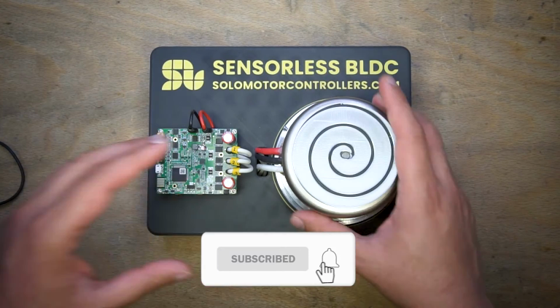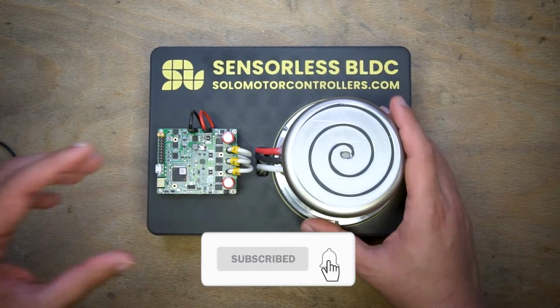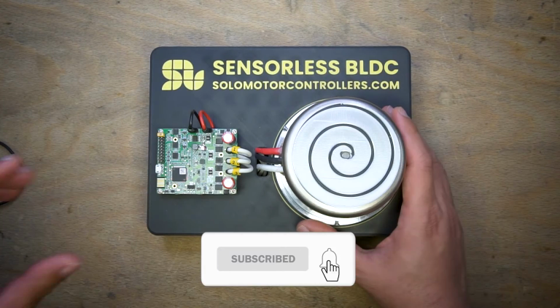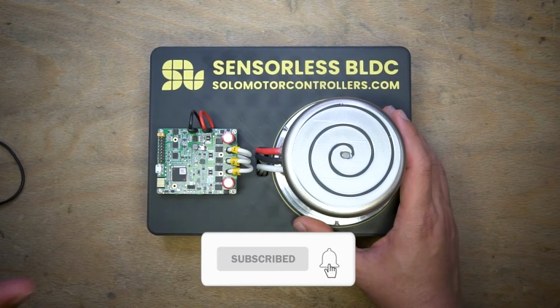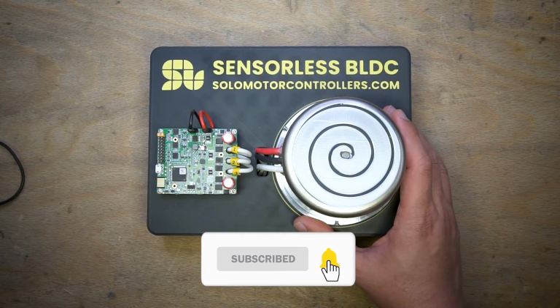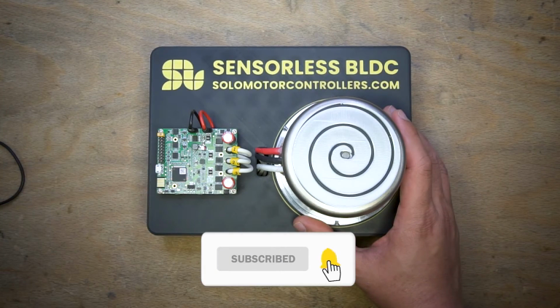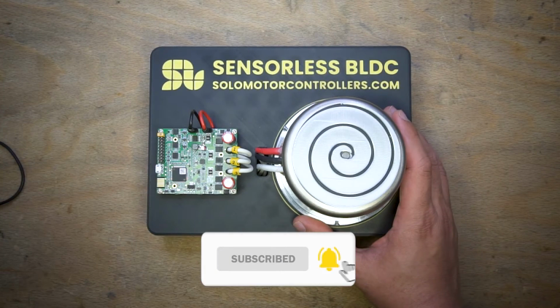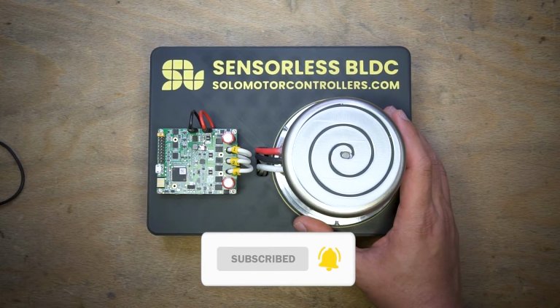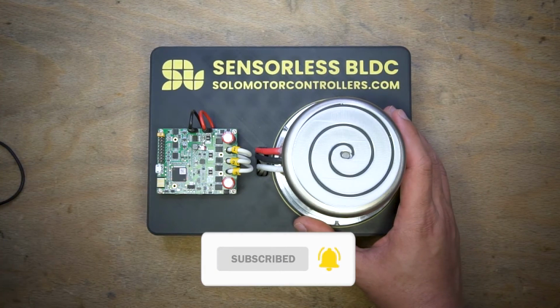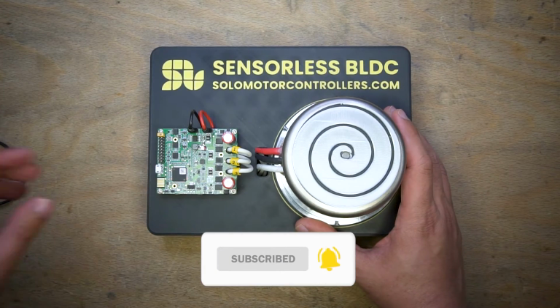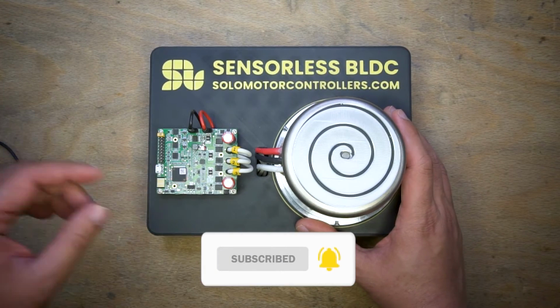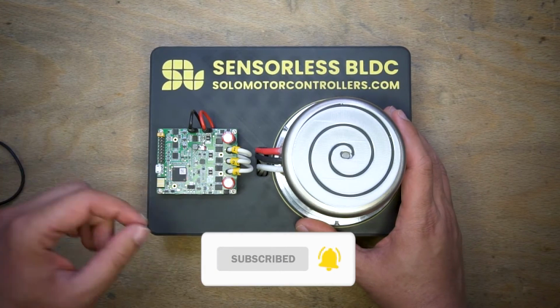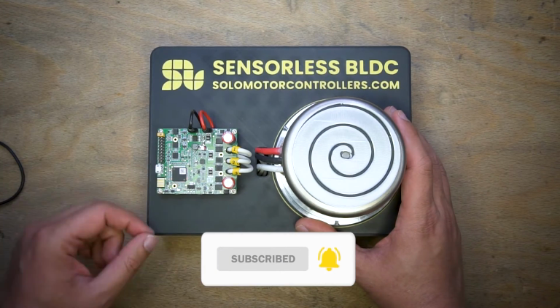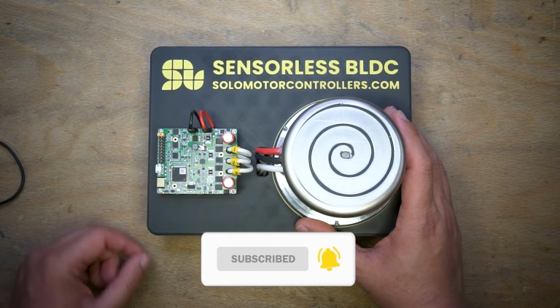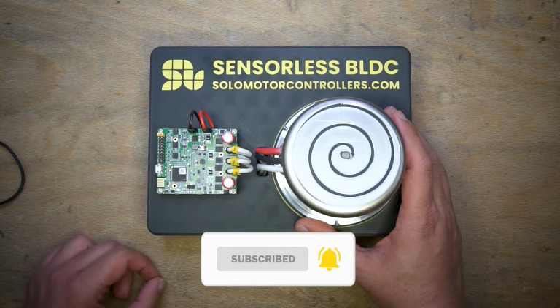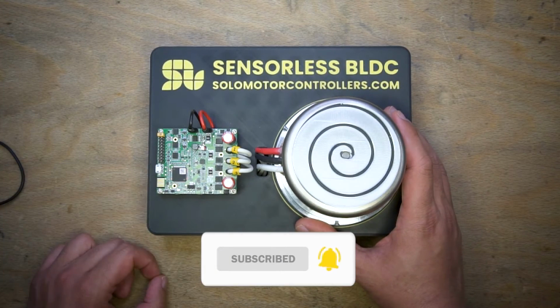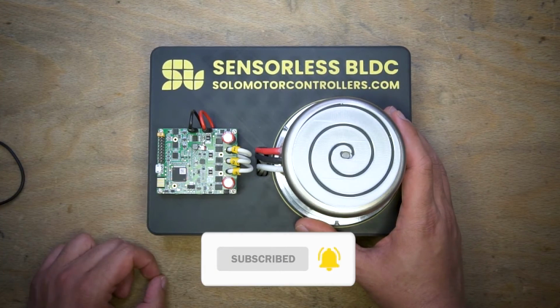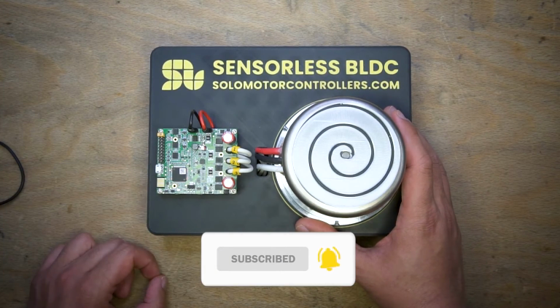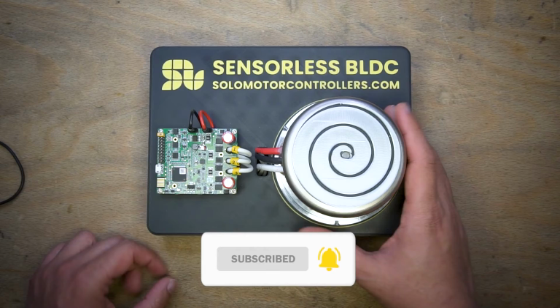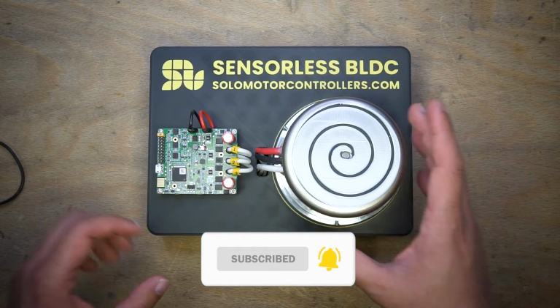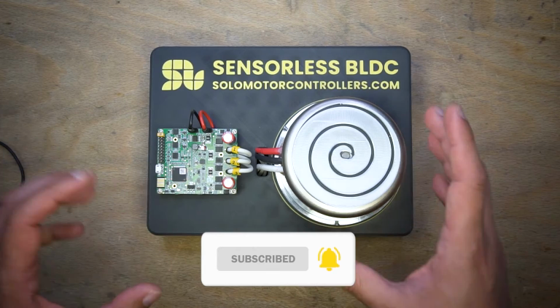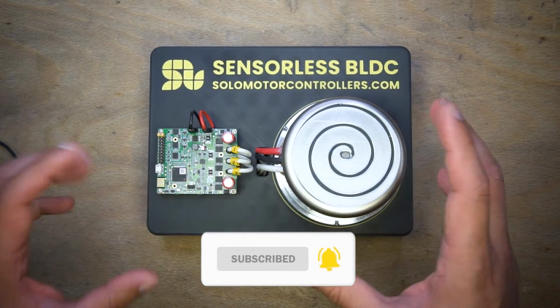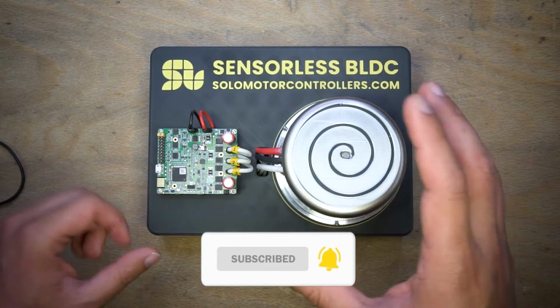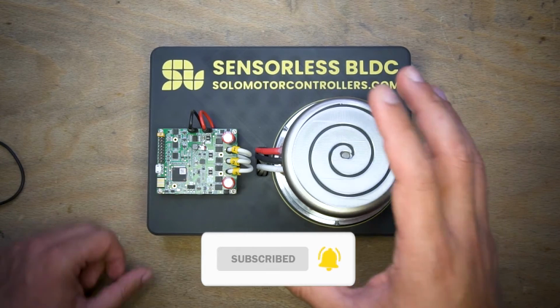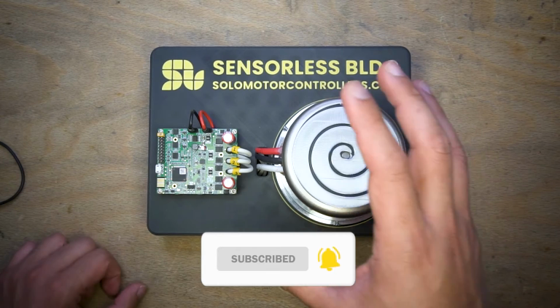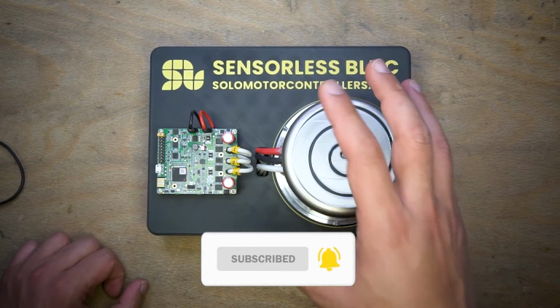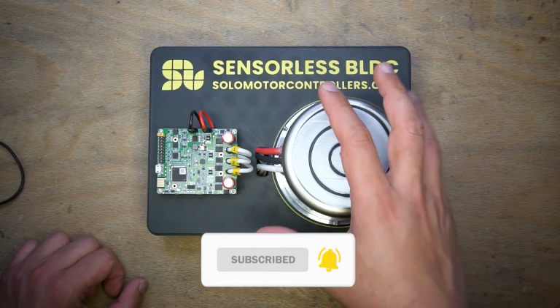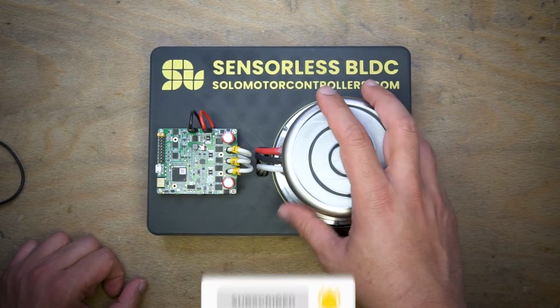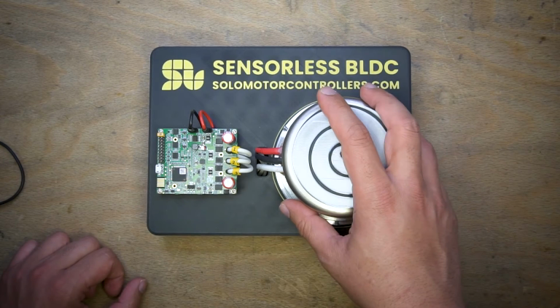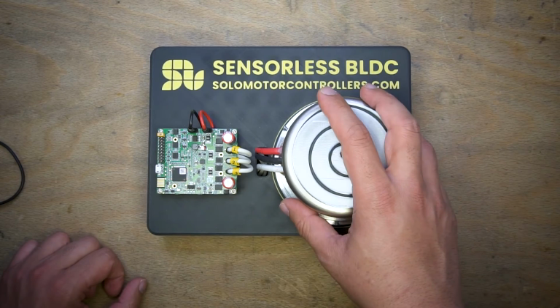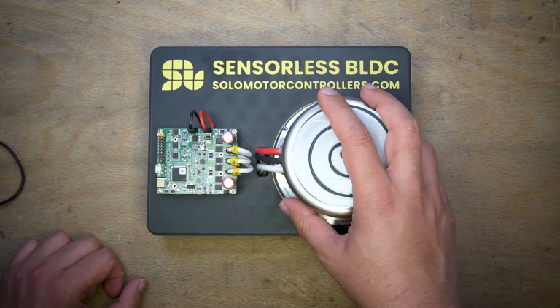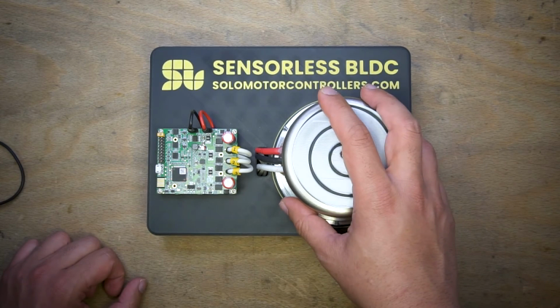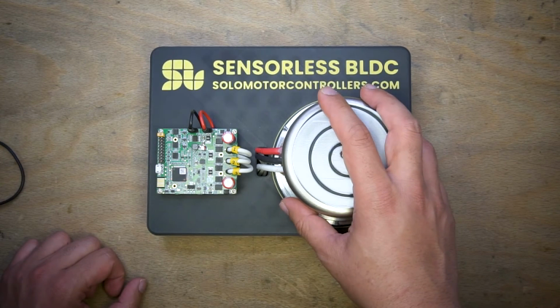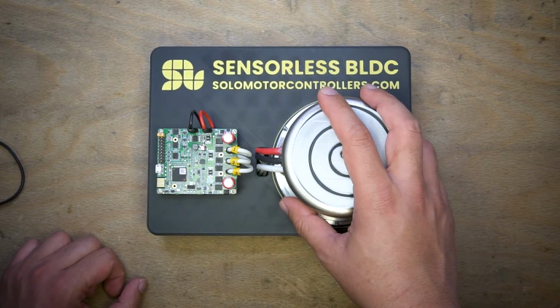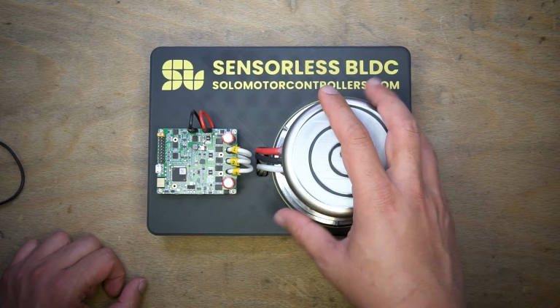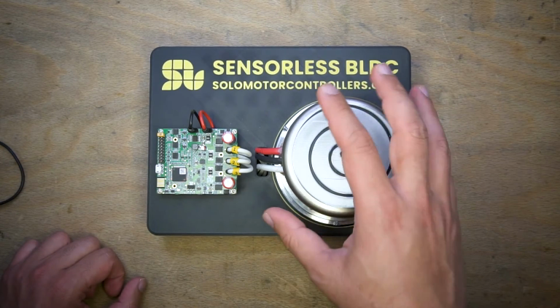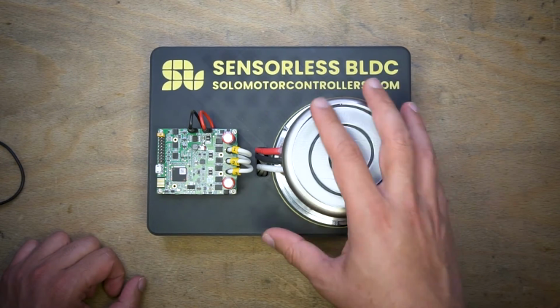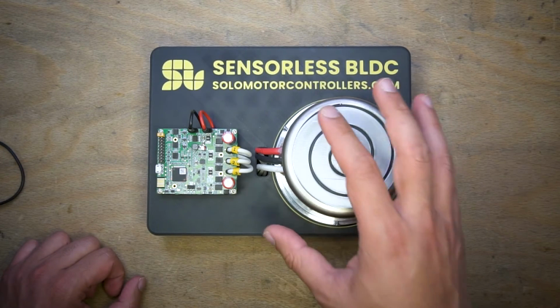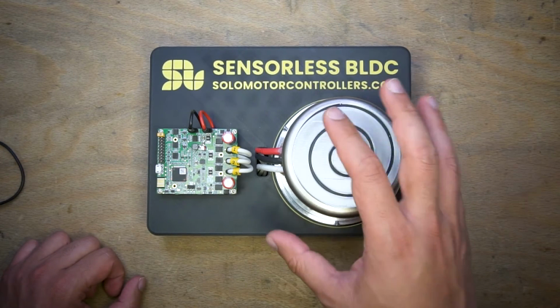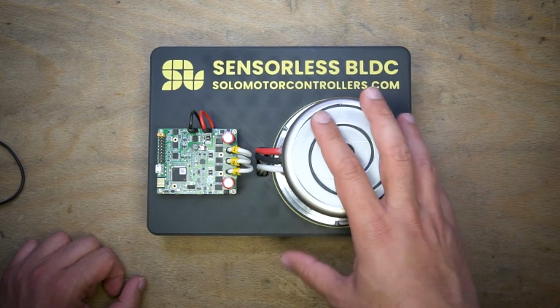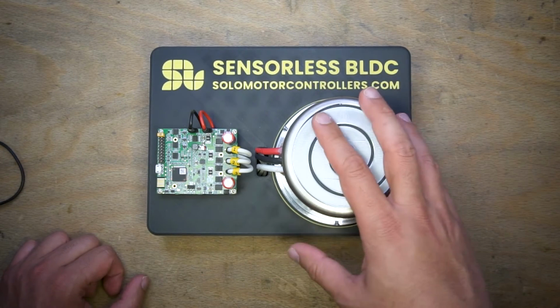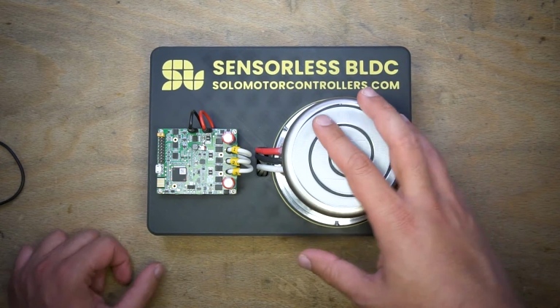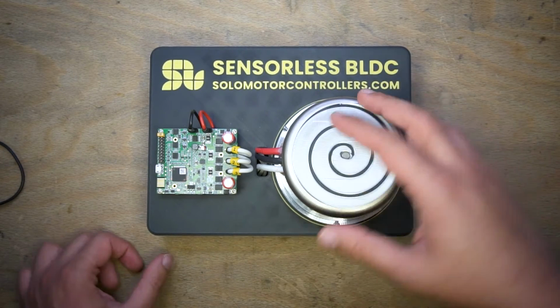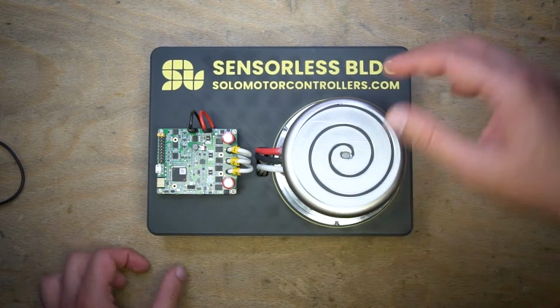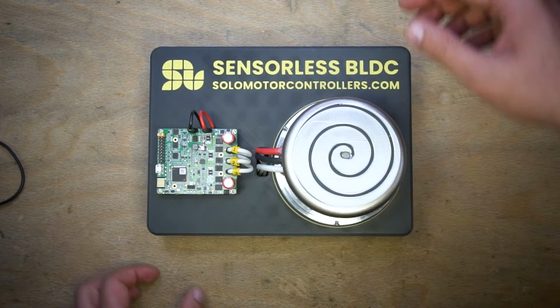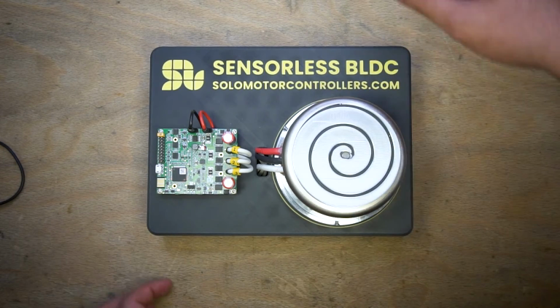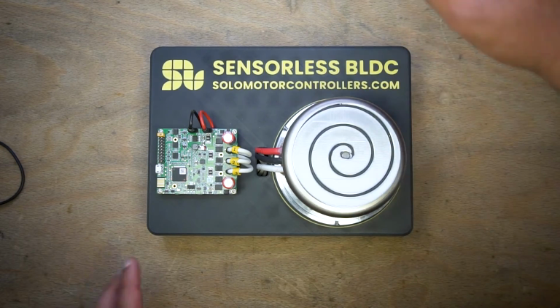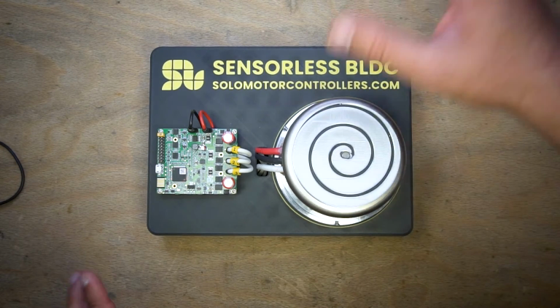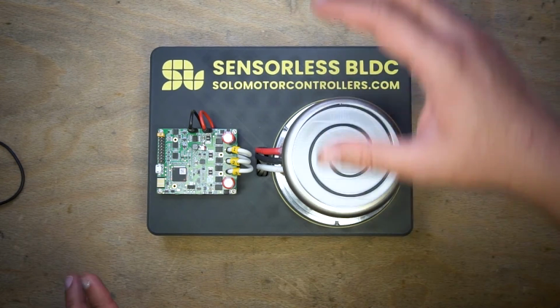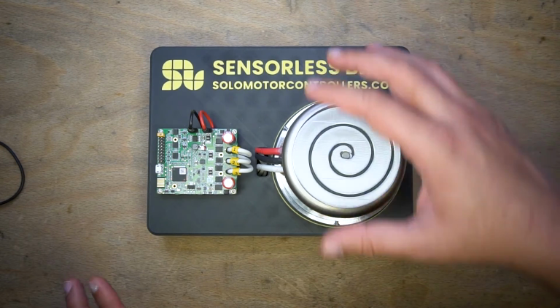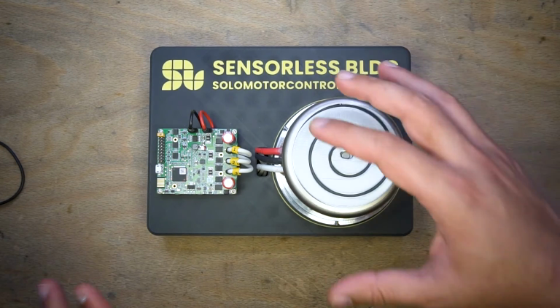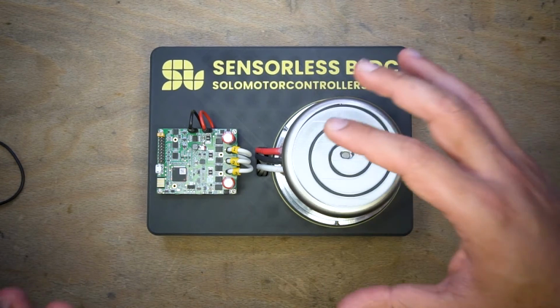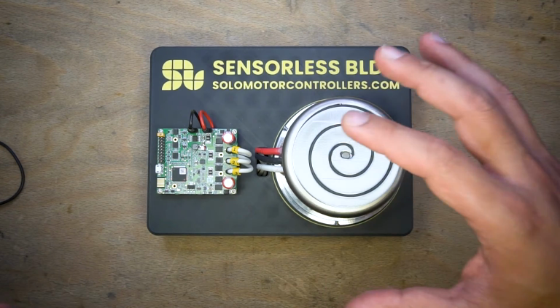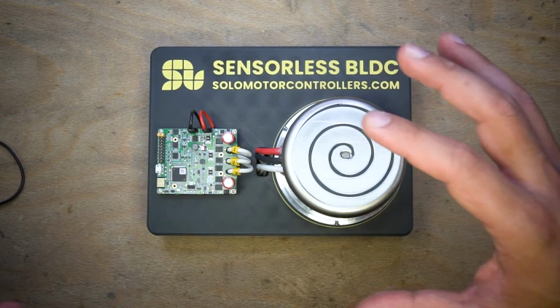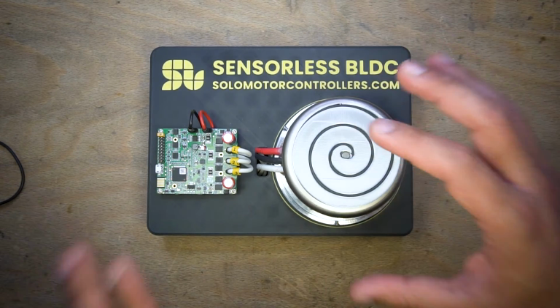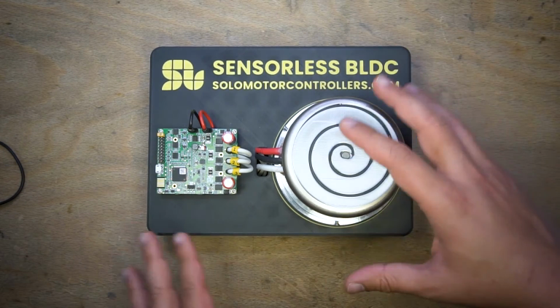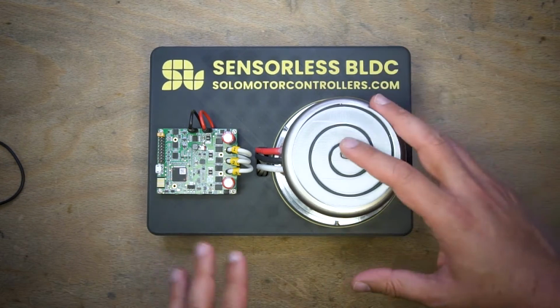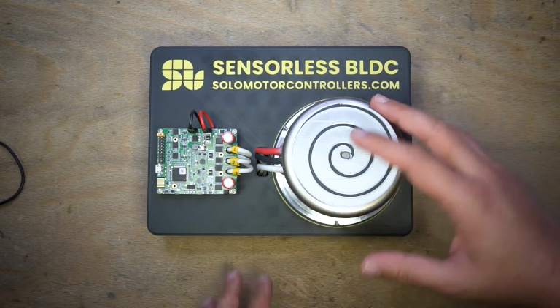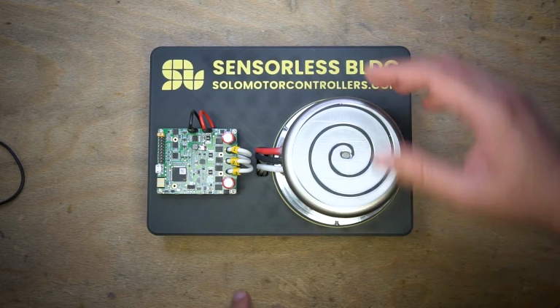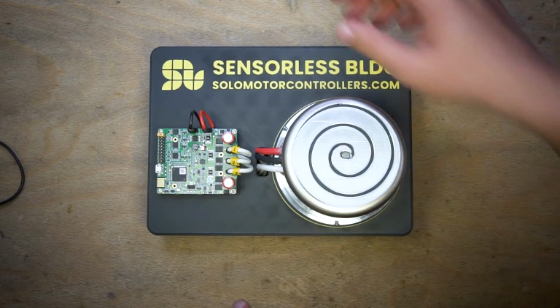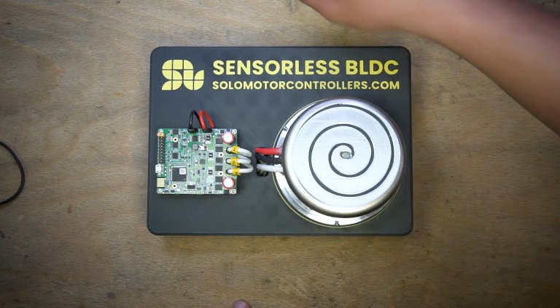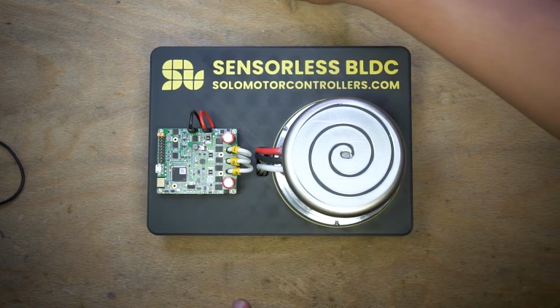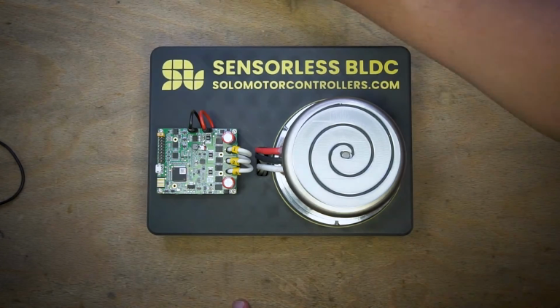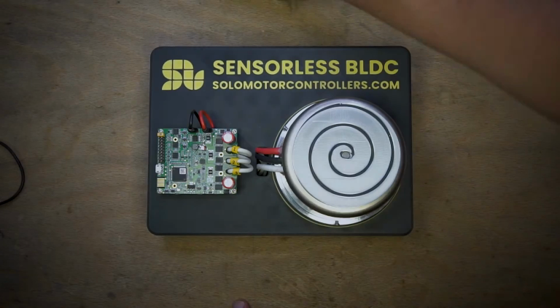I'm going to control everything through Motion Terminal and show you how you can achieve closed-loop sensorless control on this.